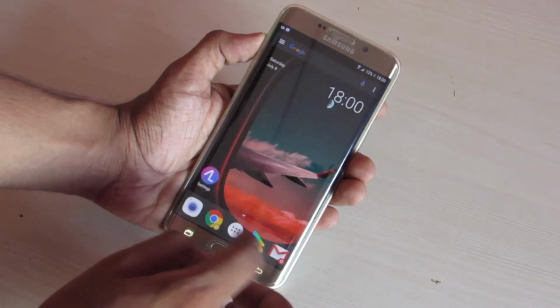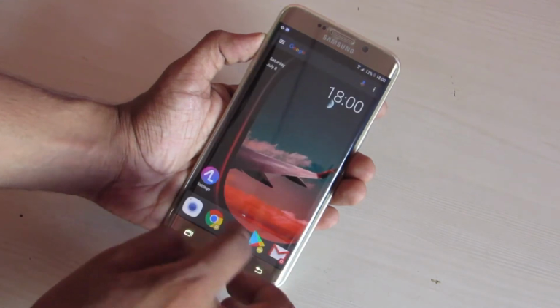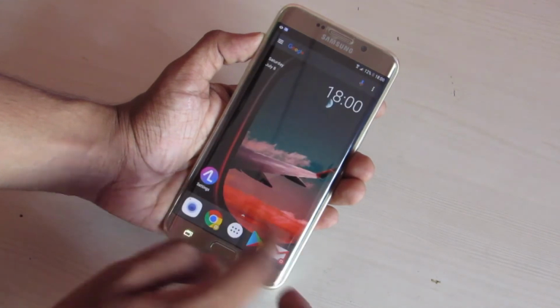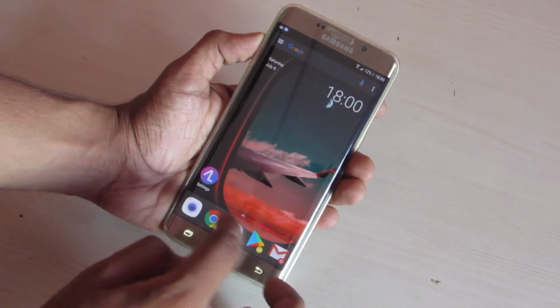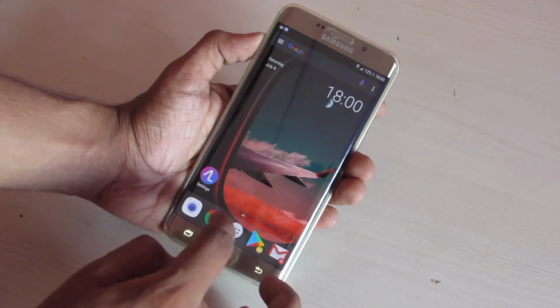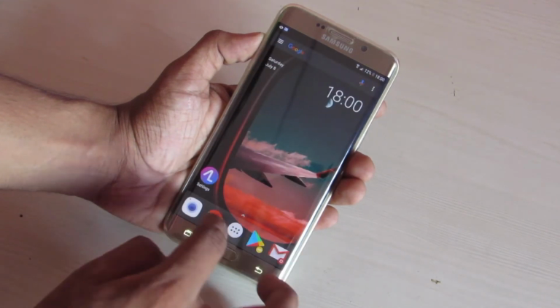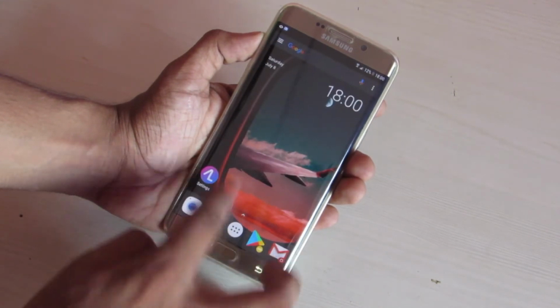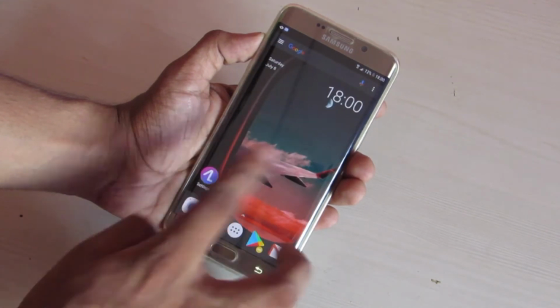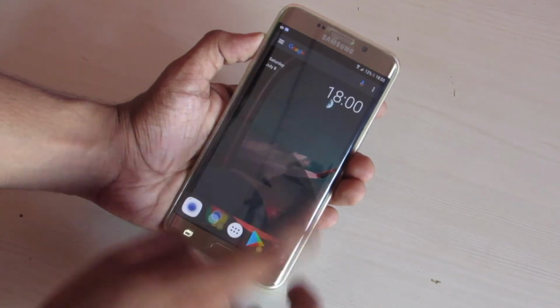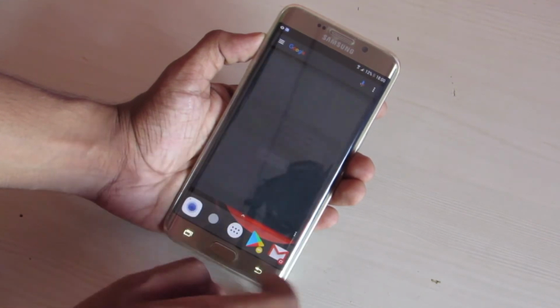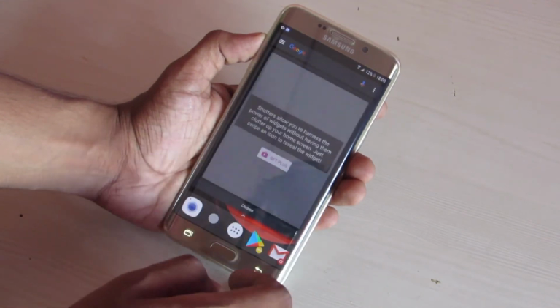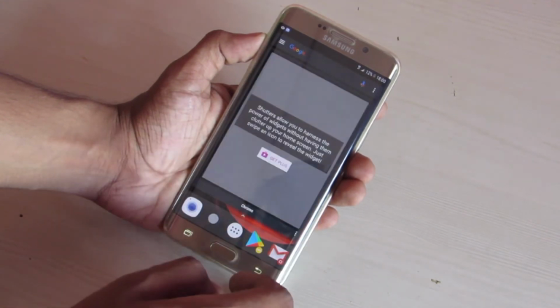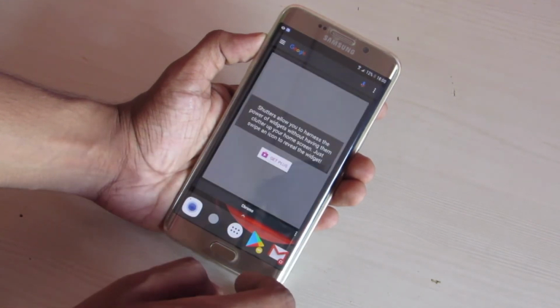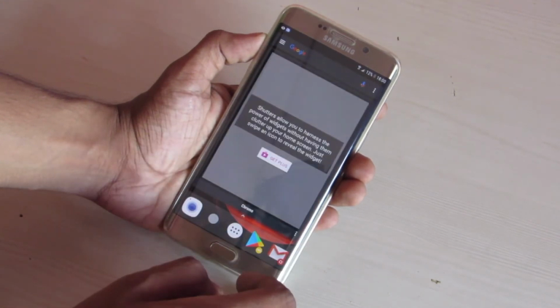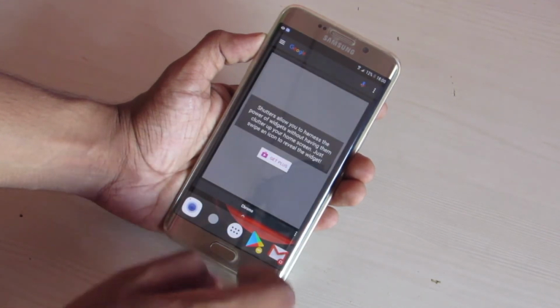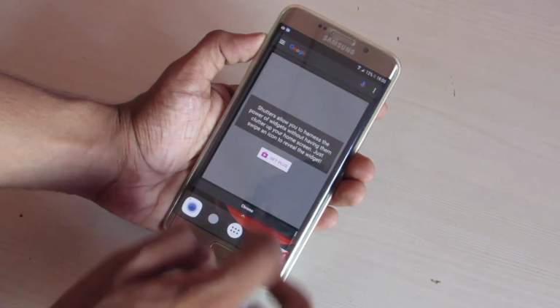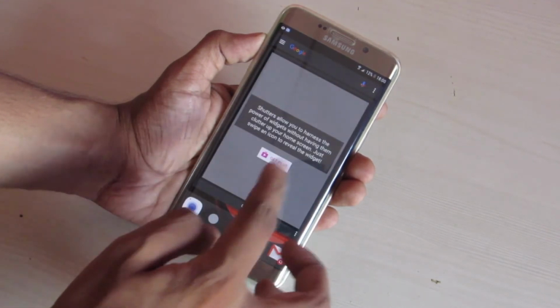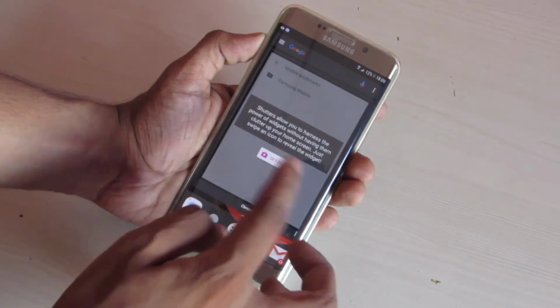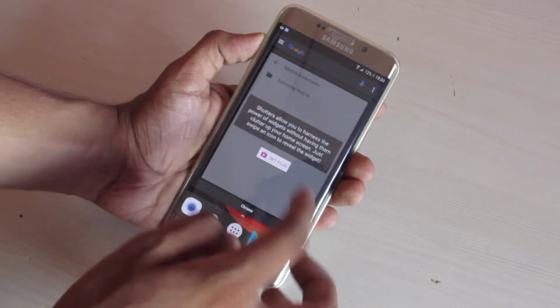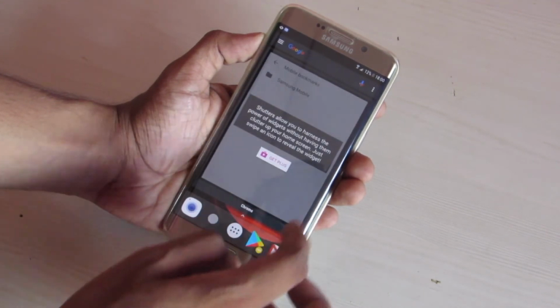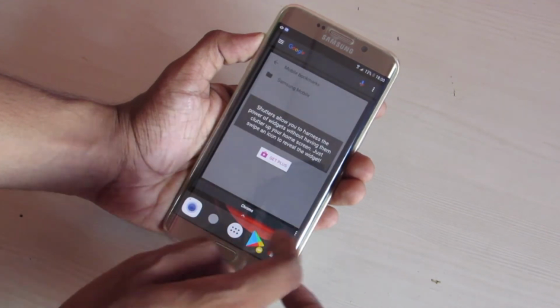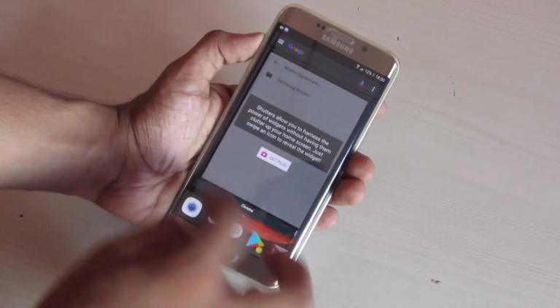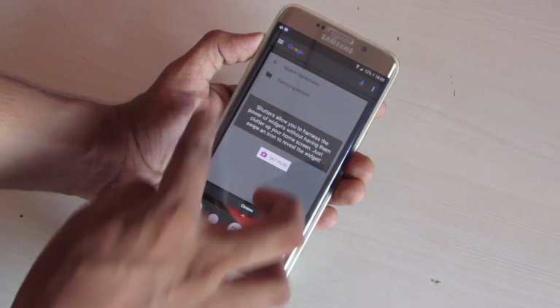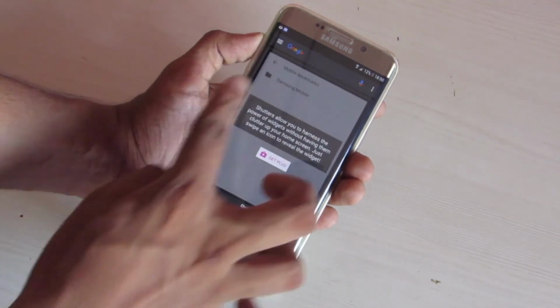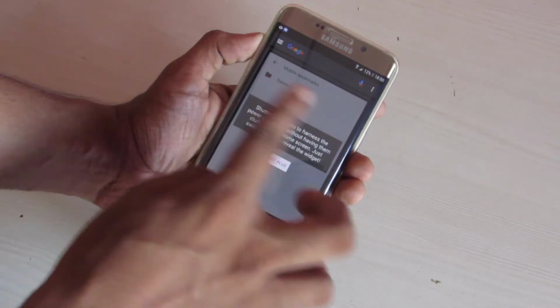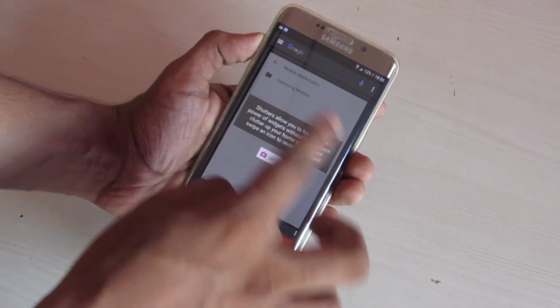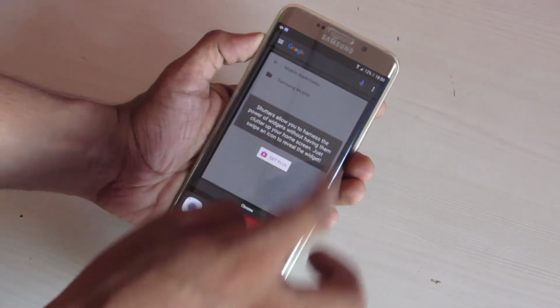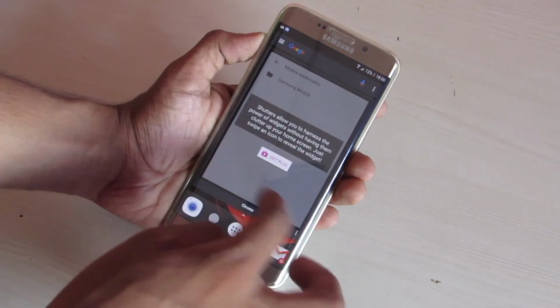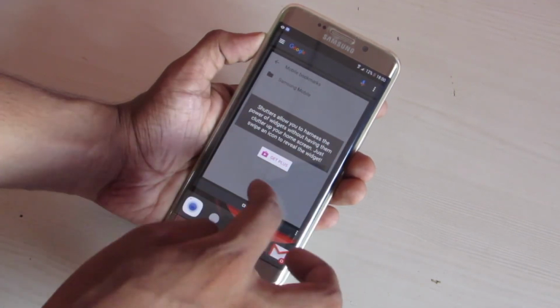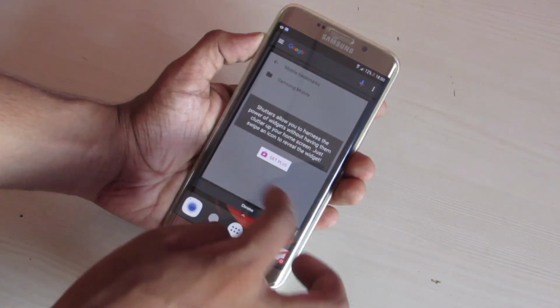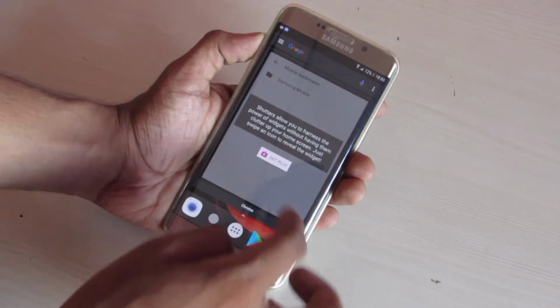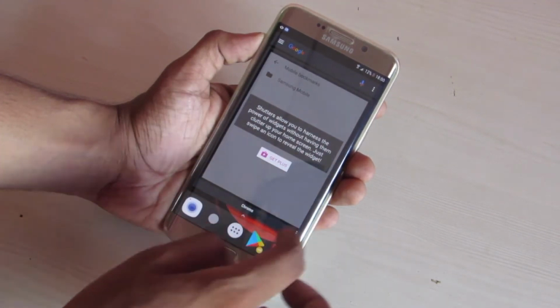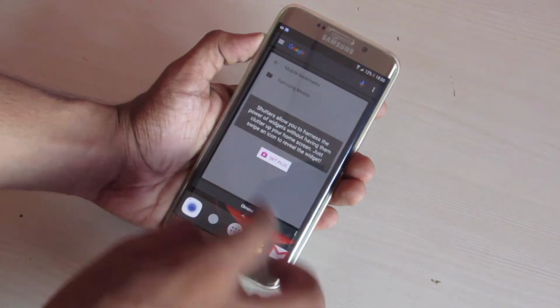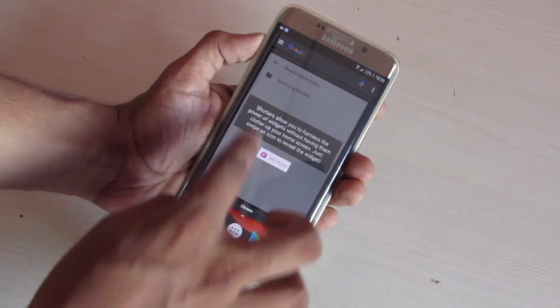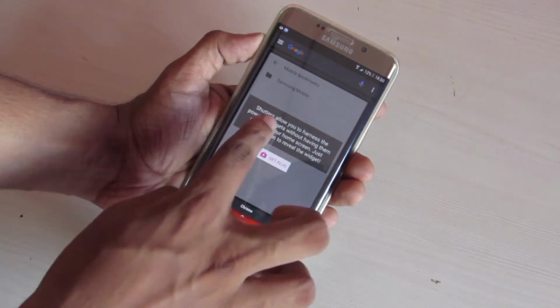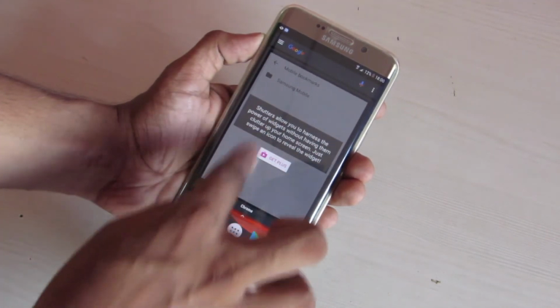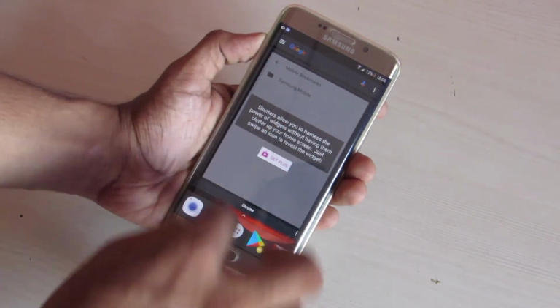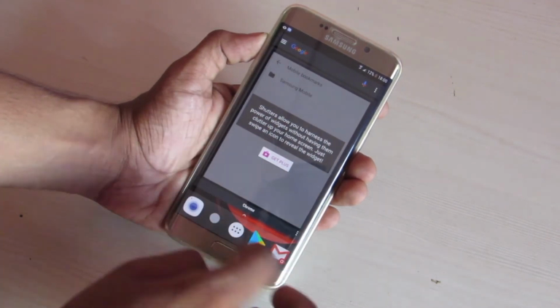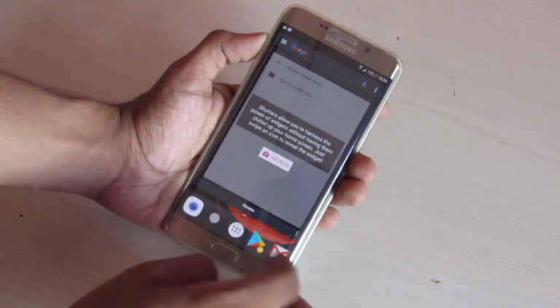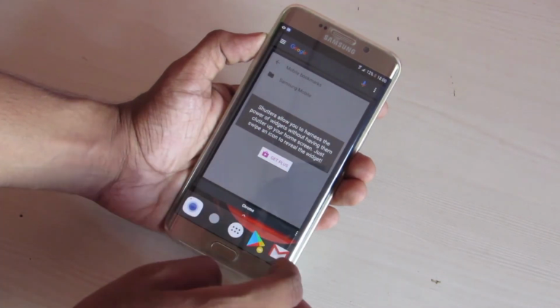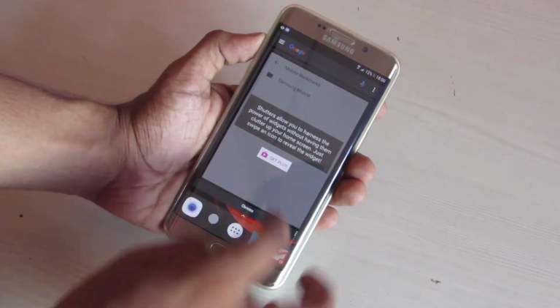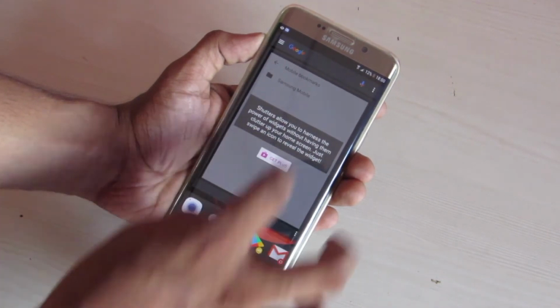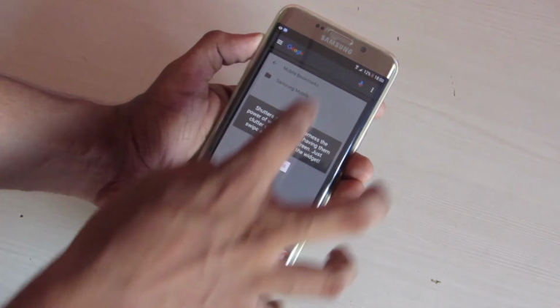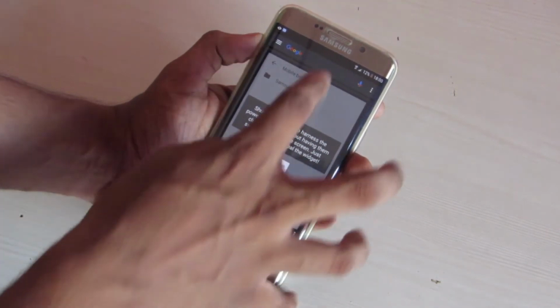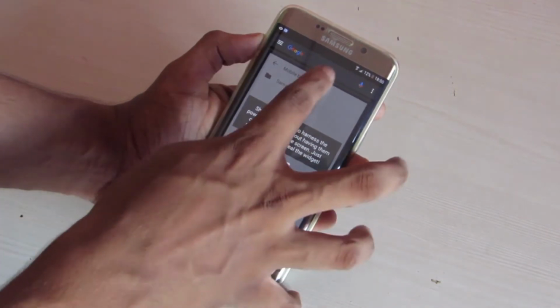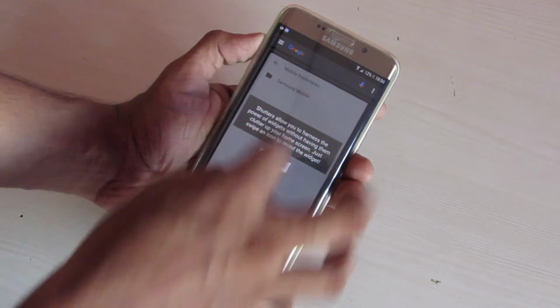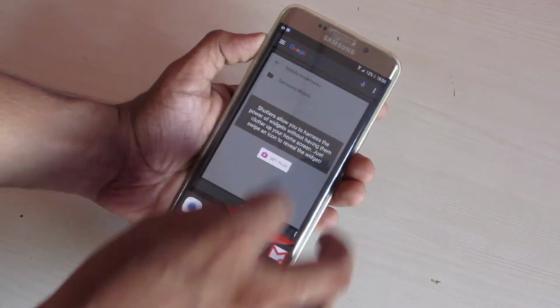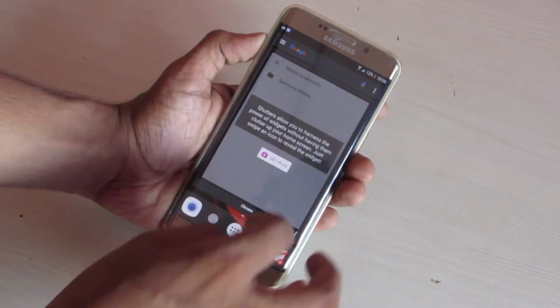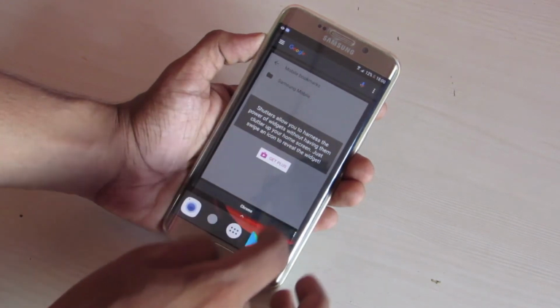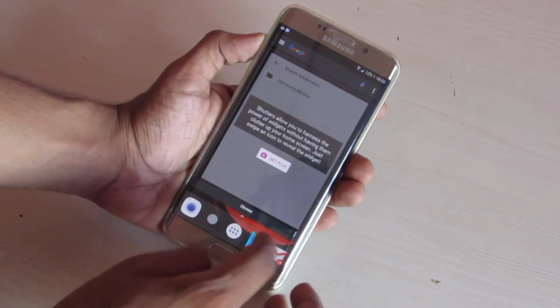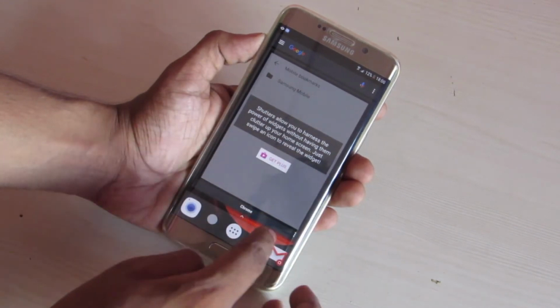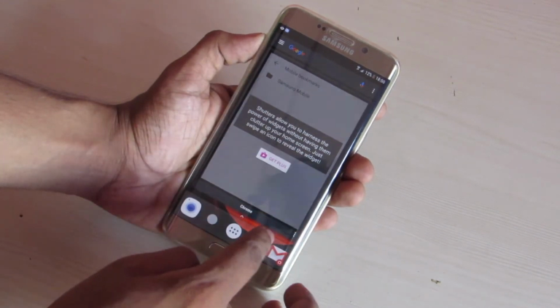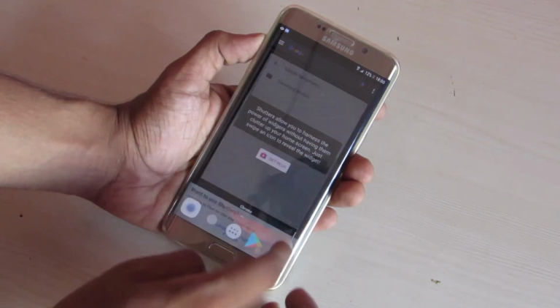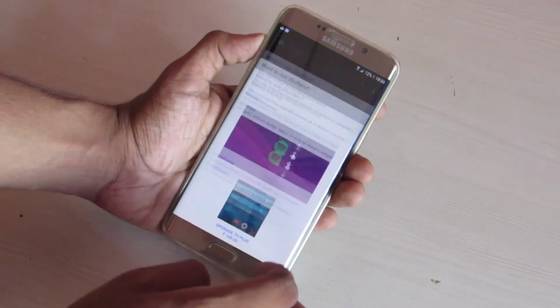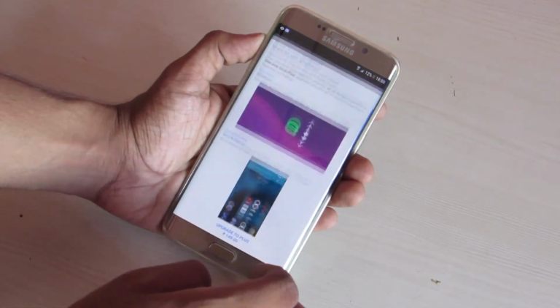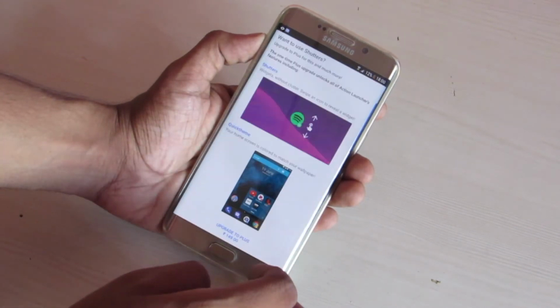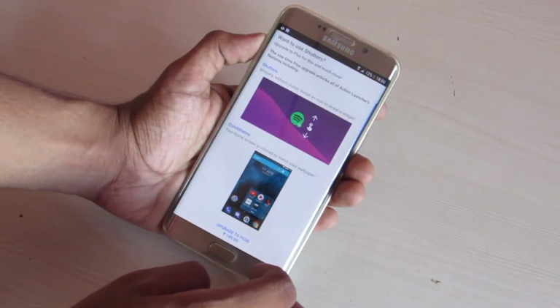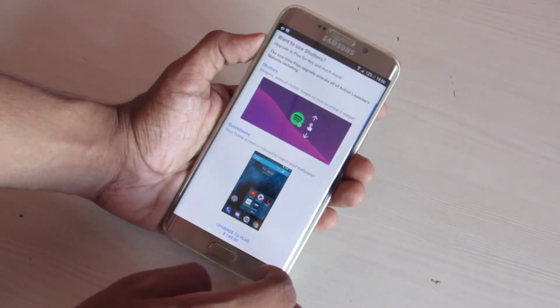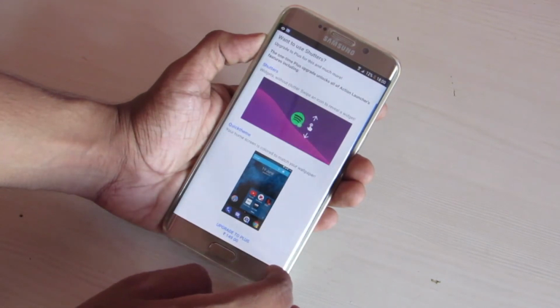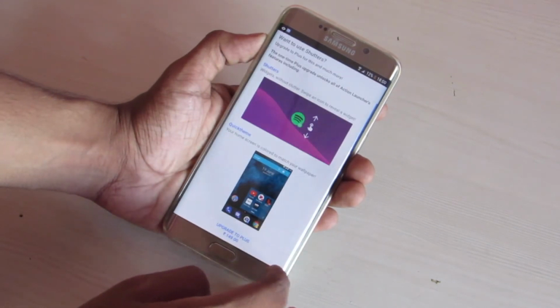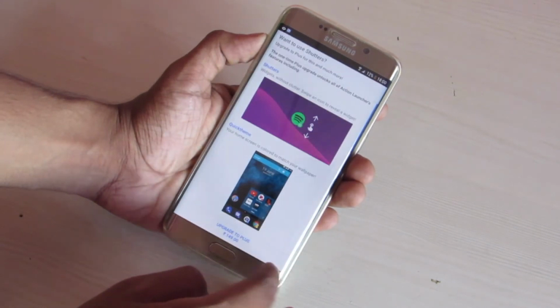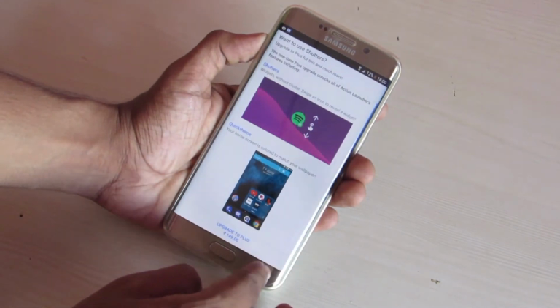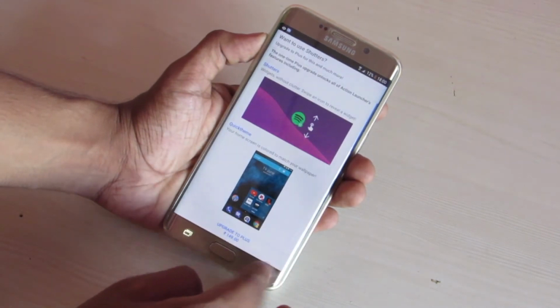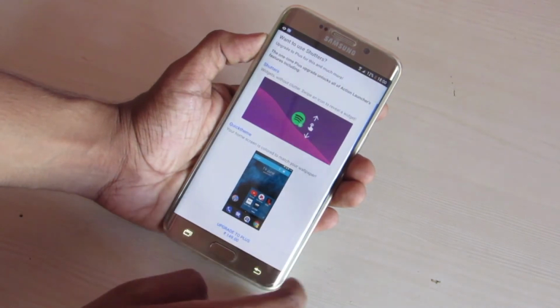If you want to preview an application, just swipe up on it and it opens up in a popup notification.